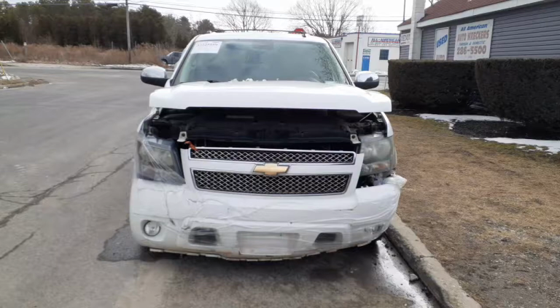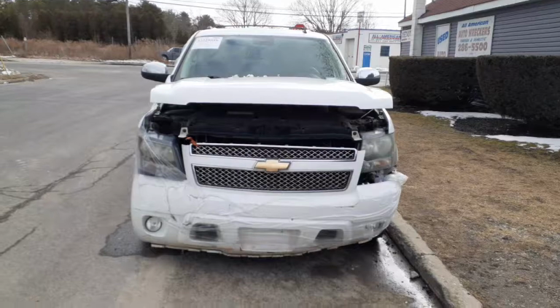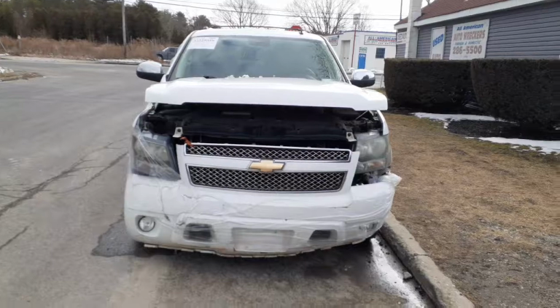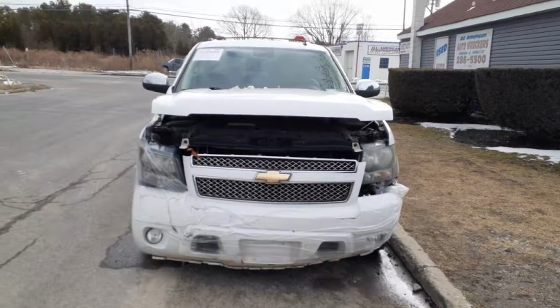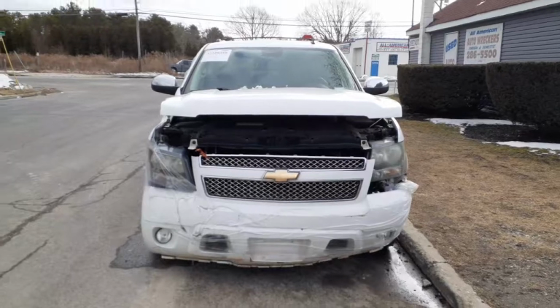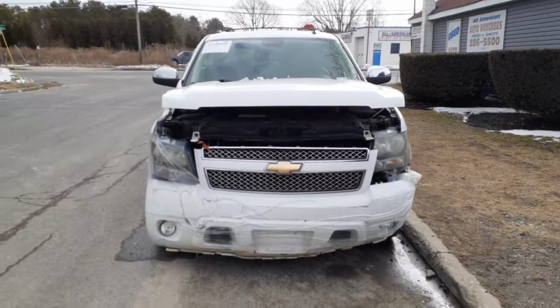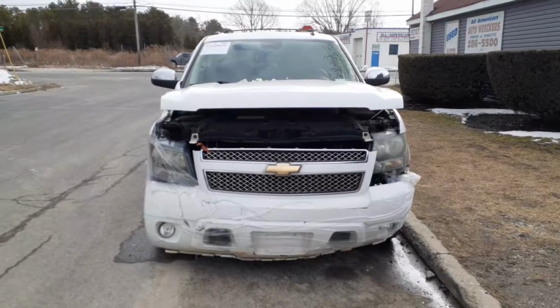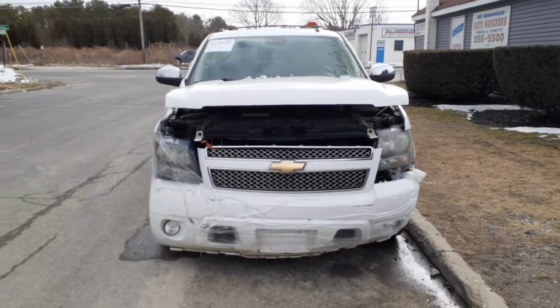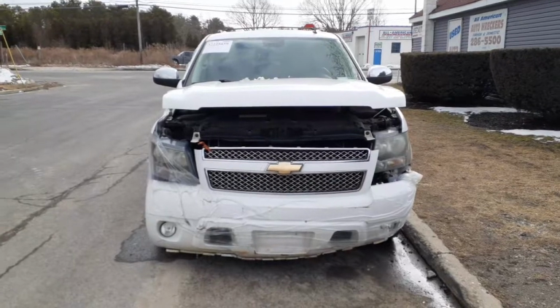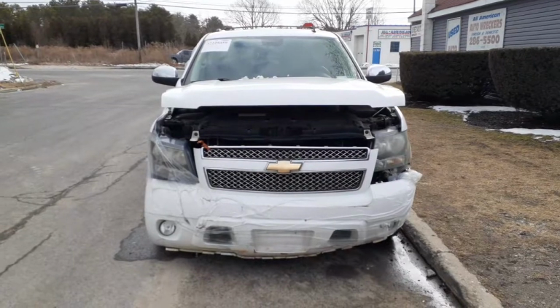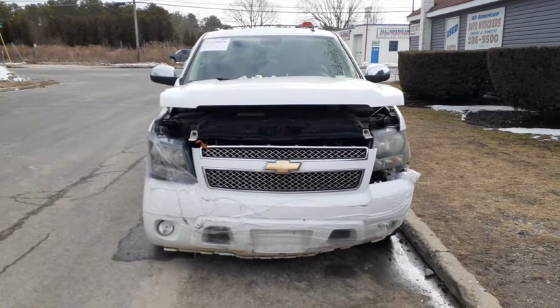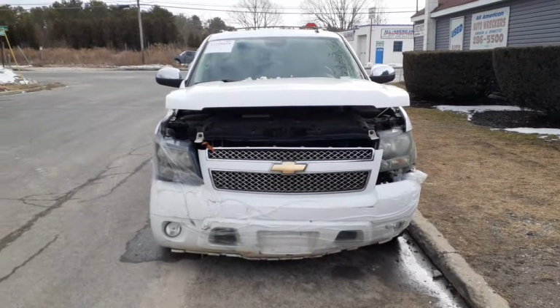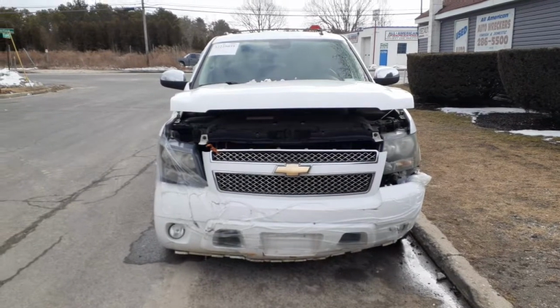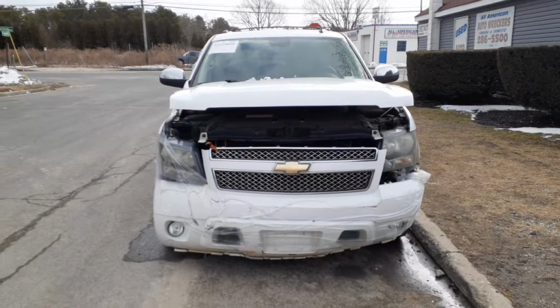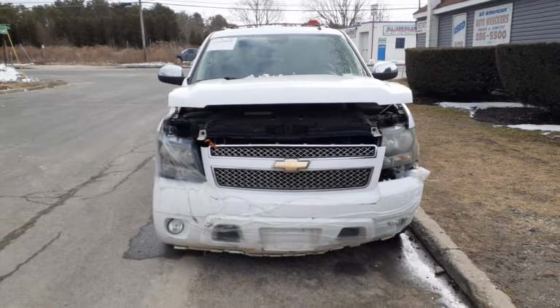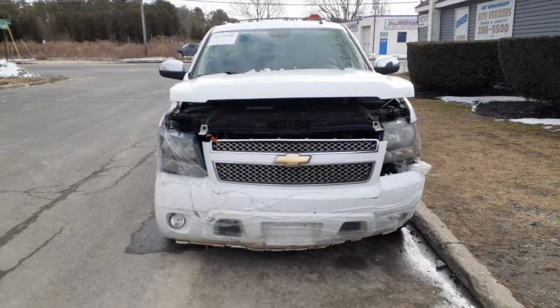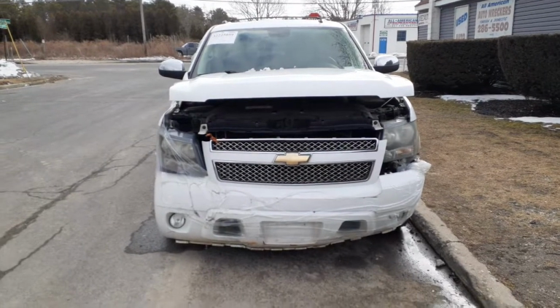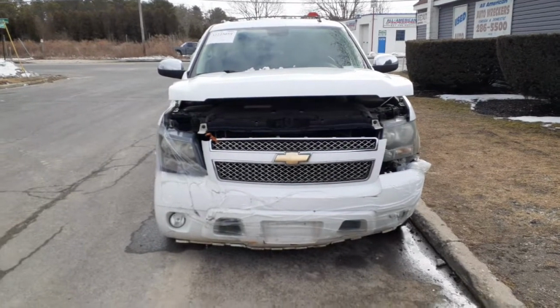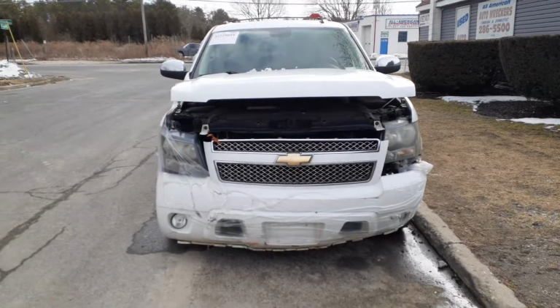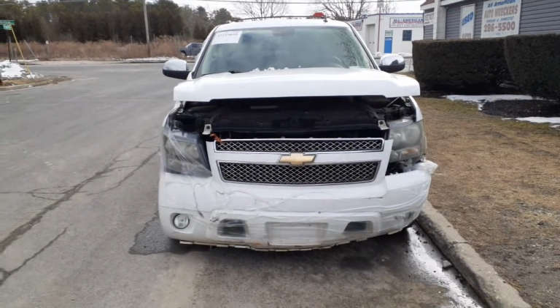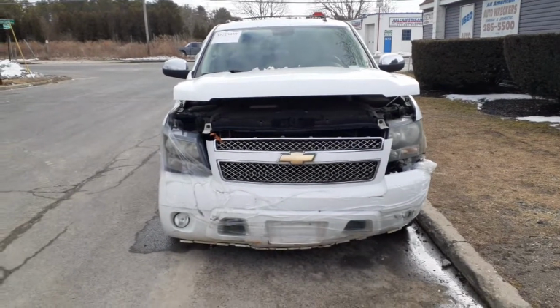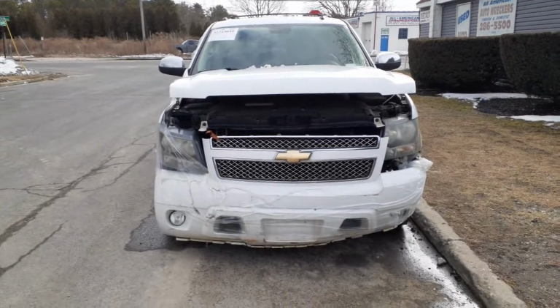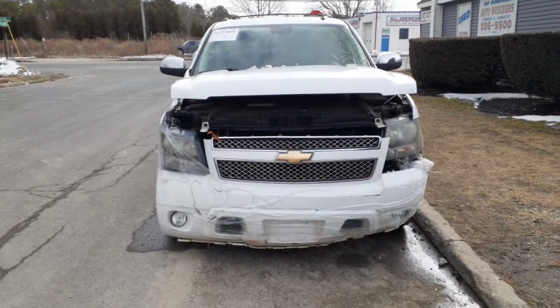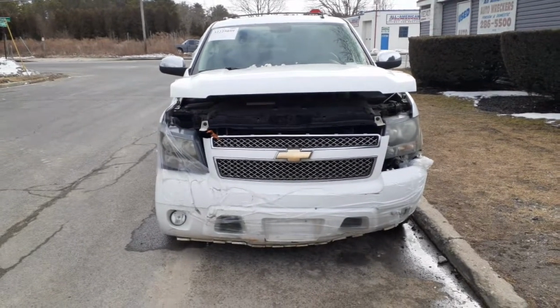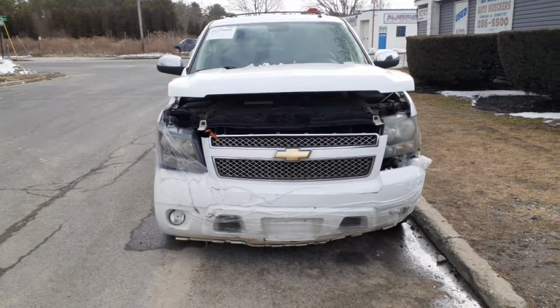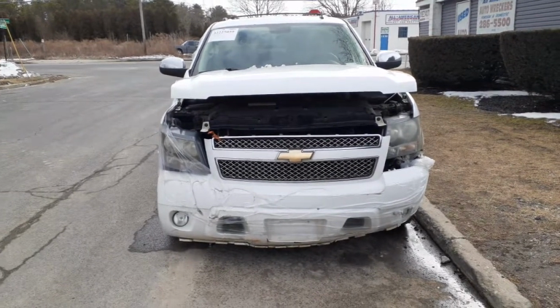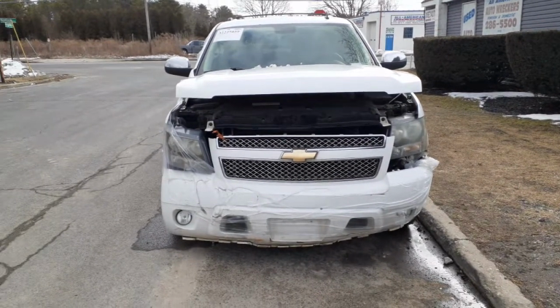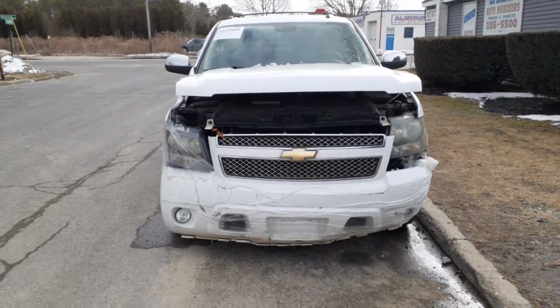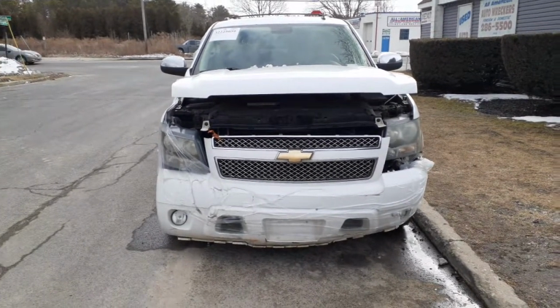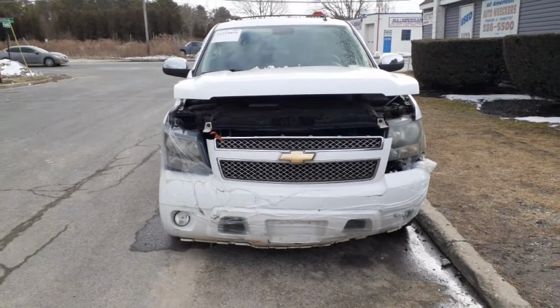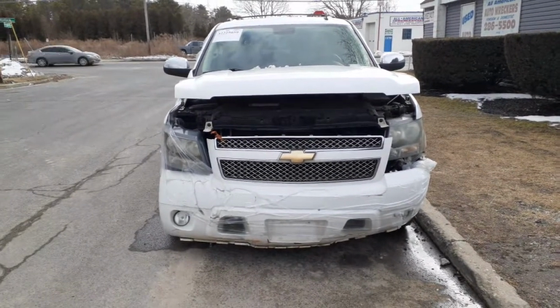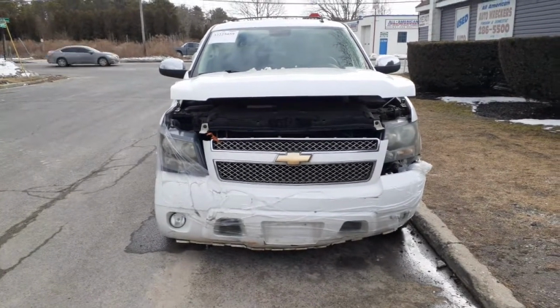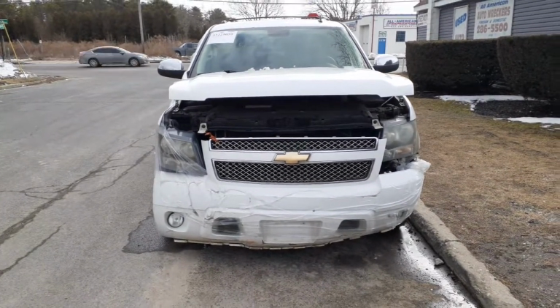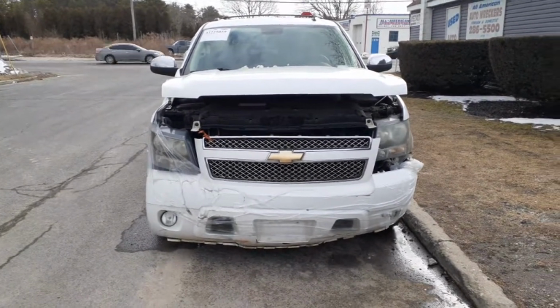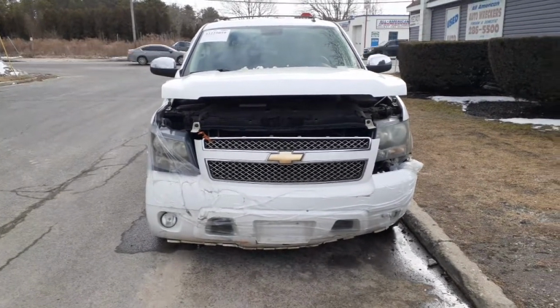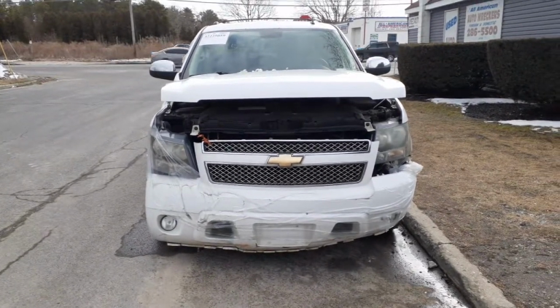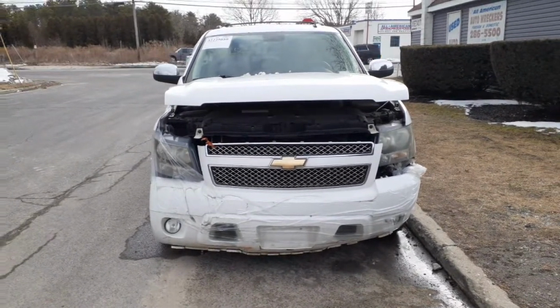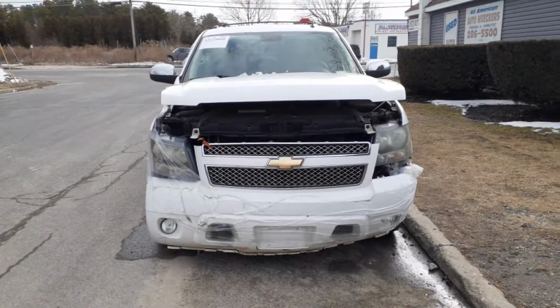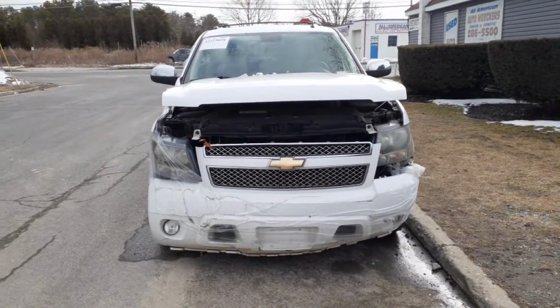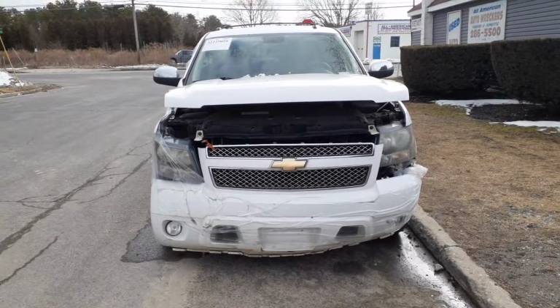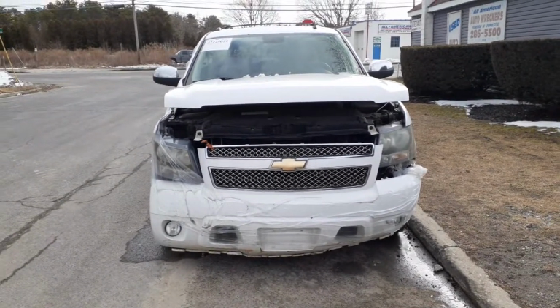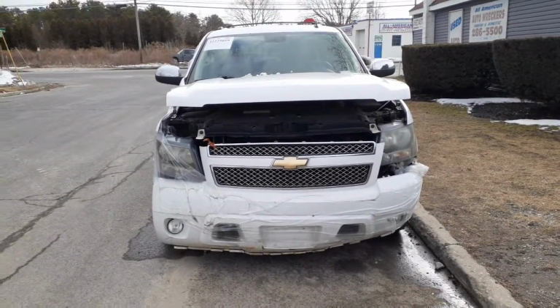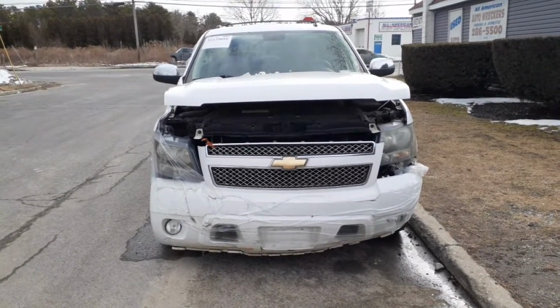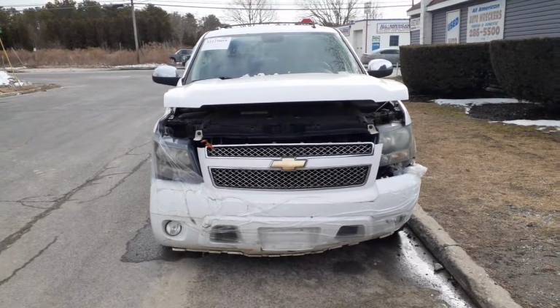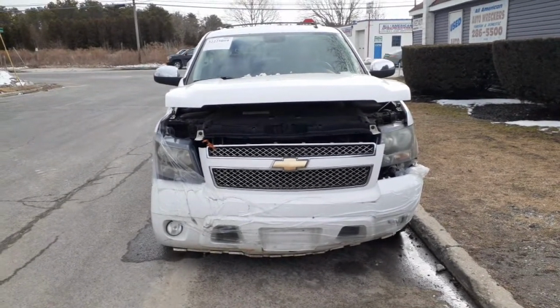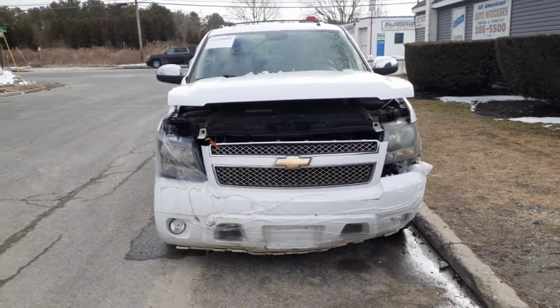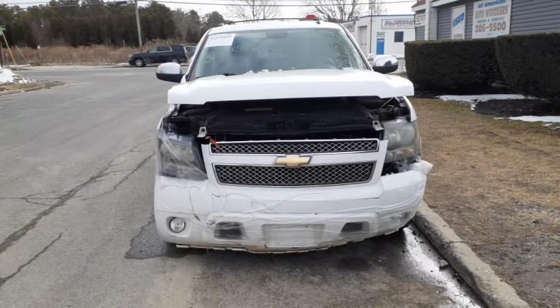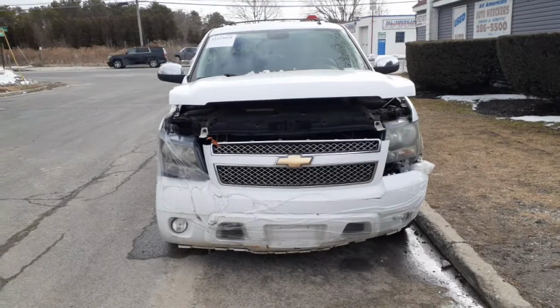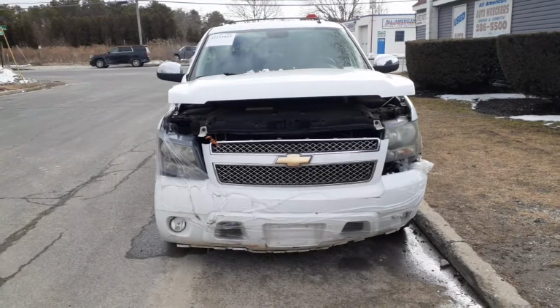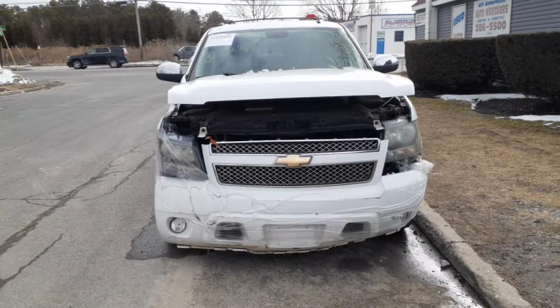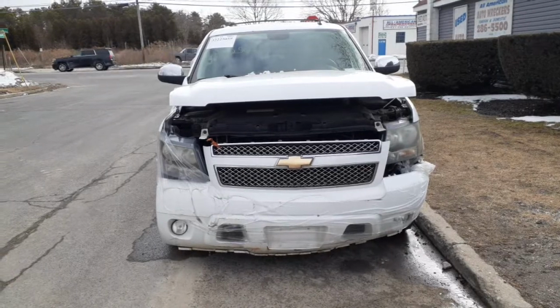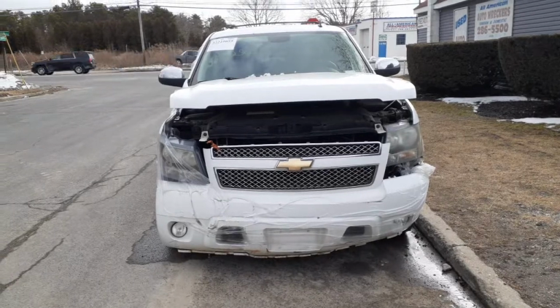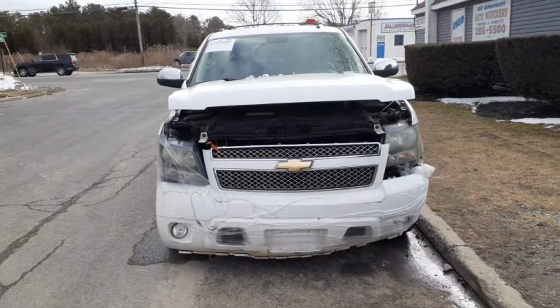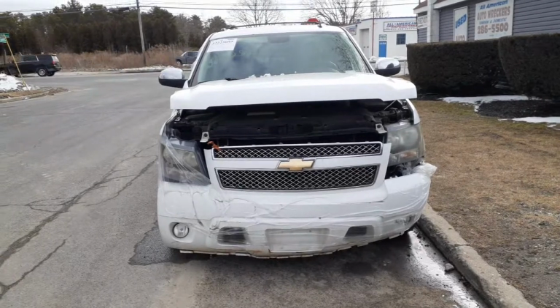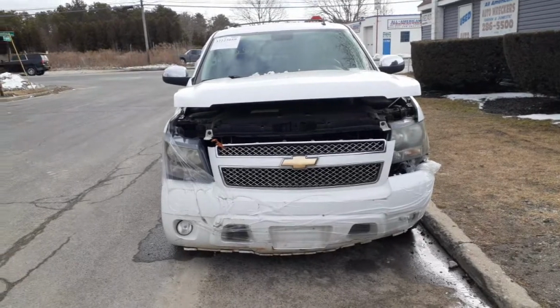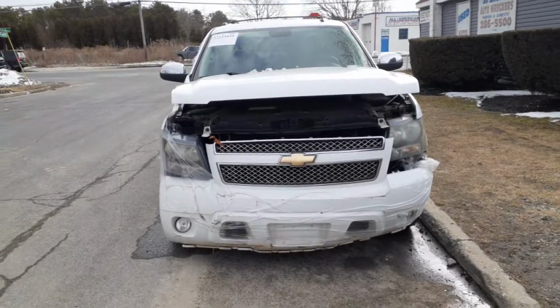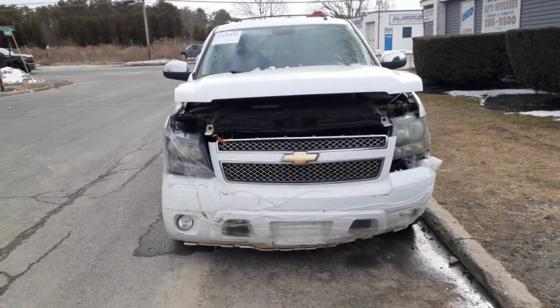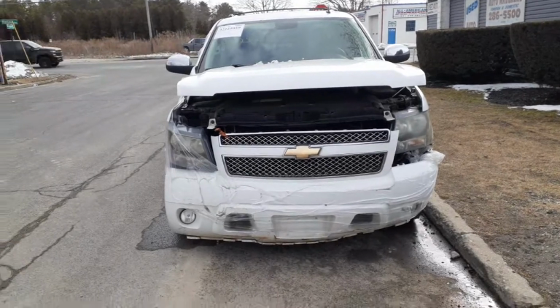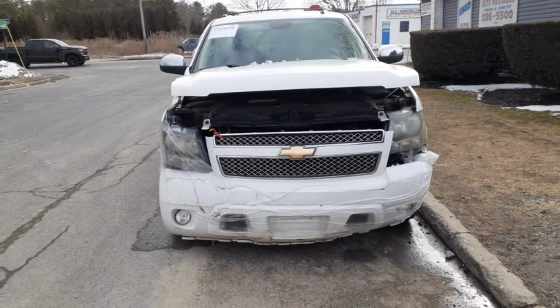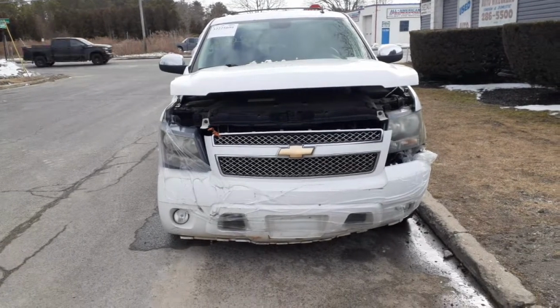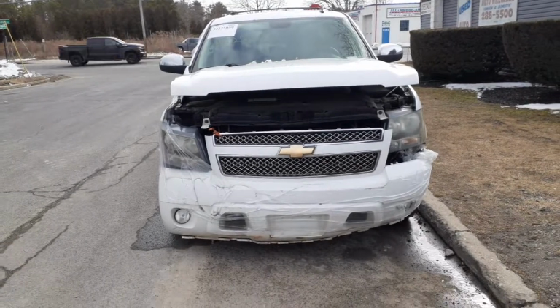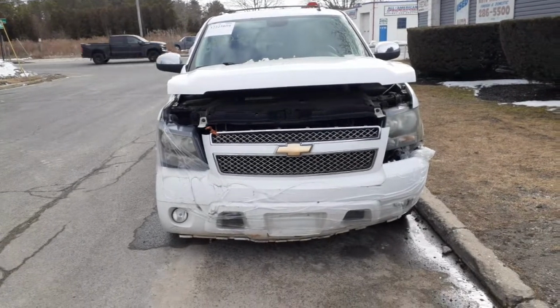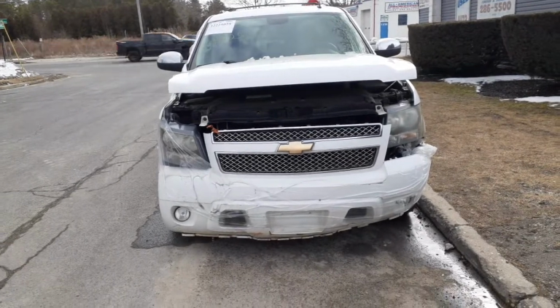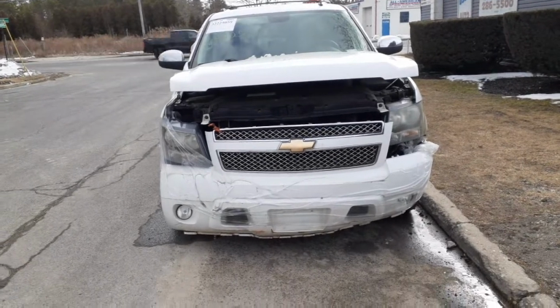New addition to the inventory. This is a 2011 Chevy Suburban LTZ, 5.3, automatic, 4x4.